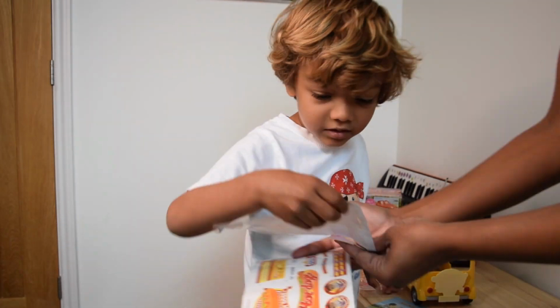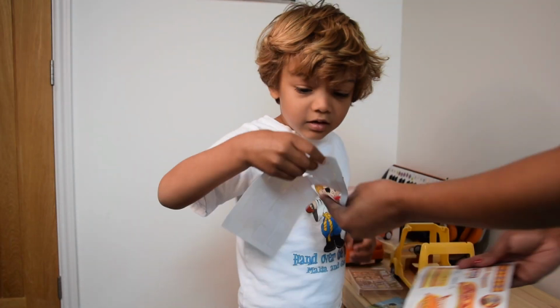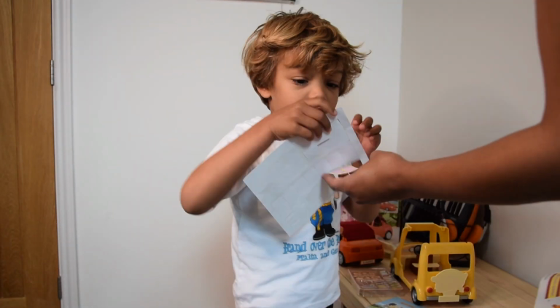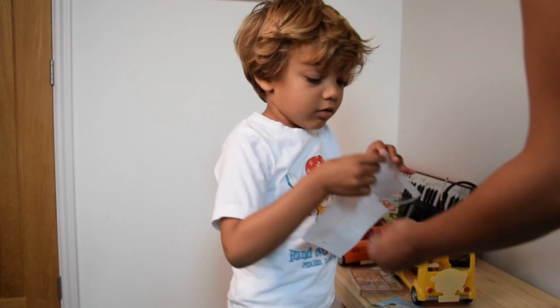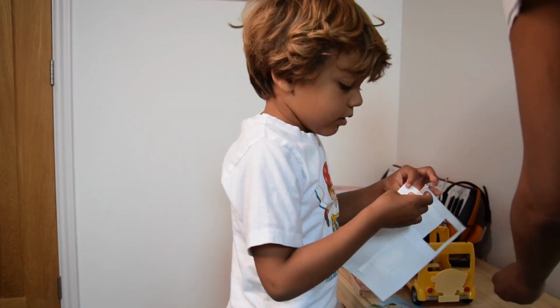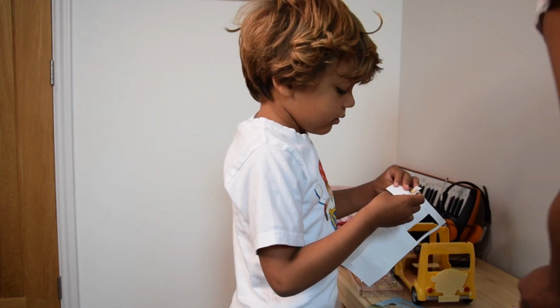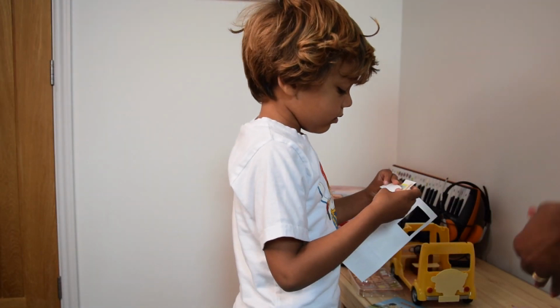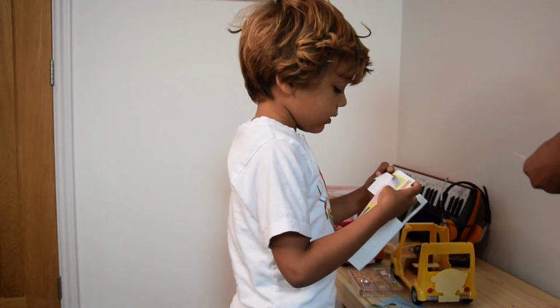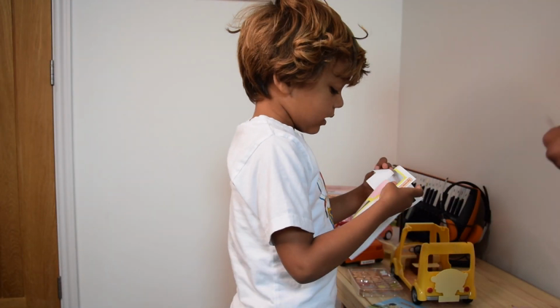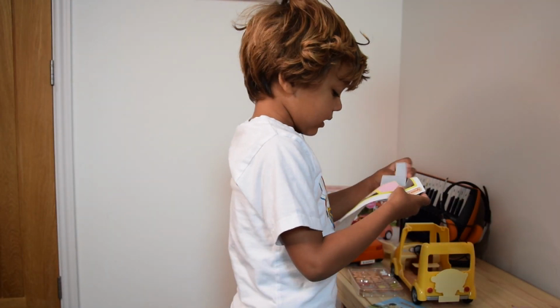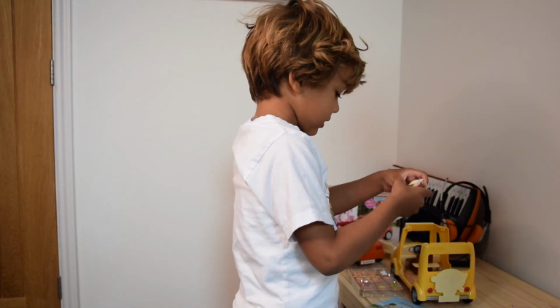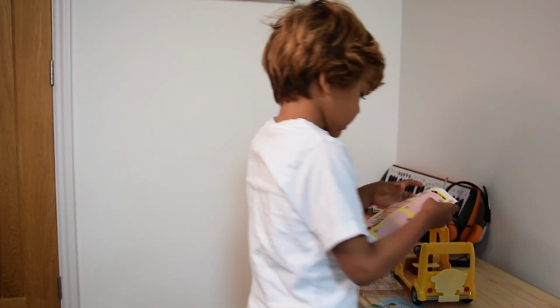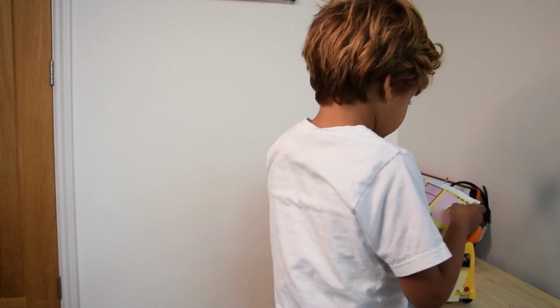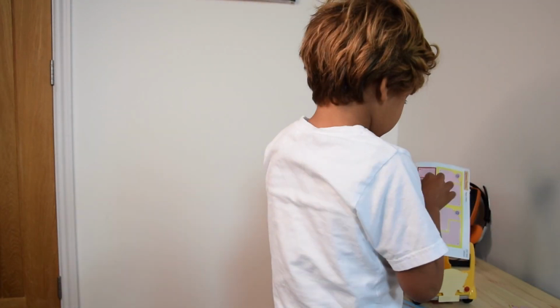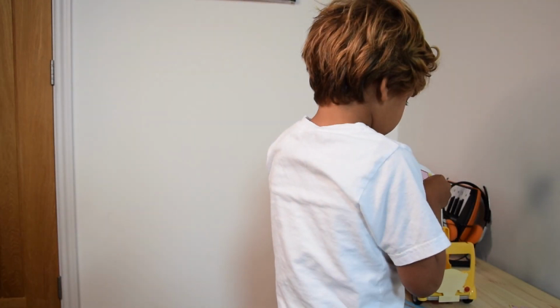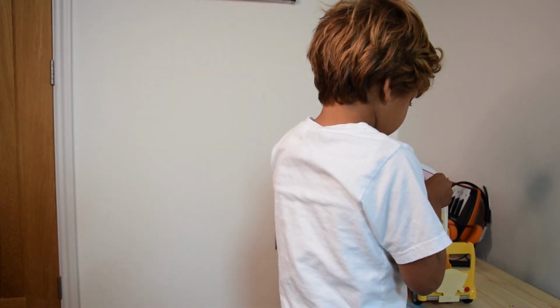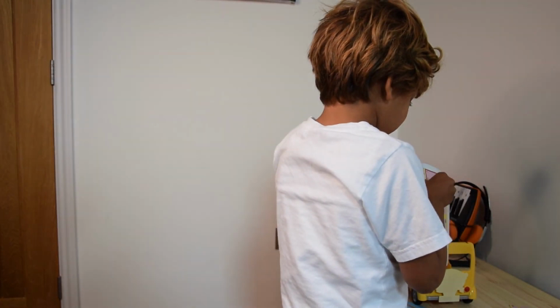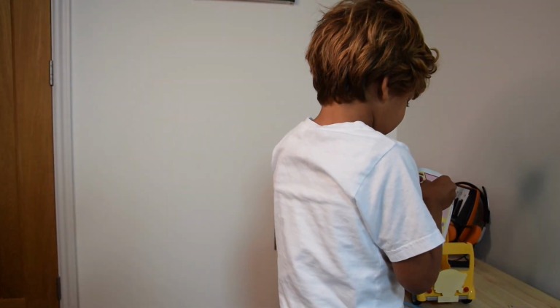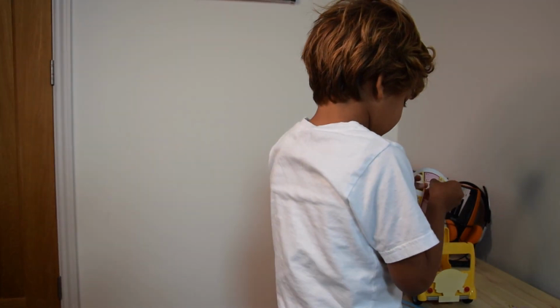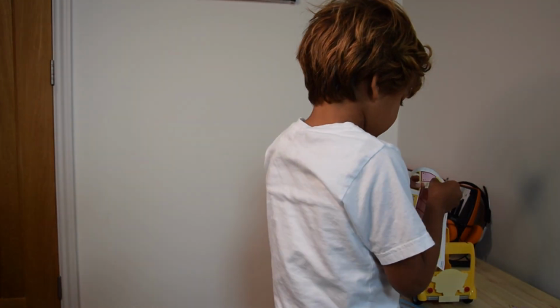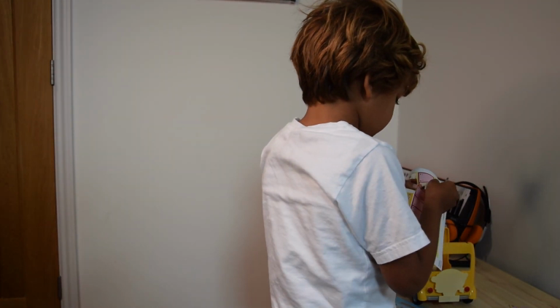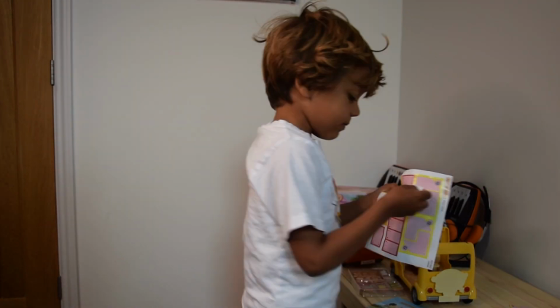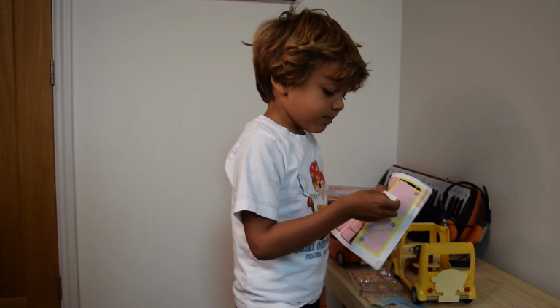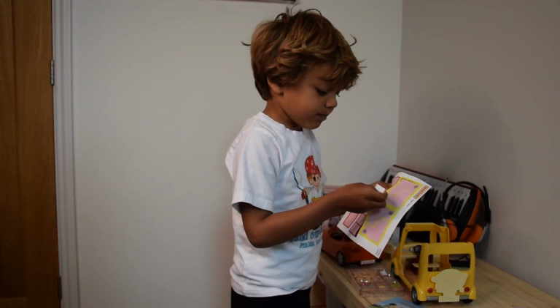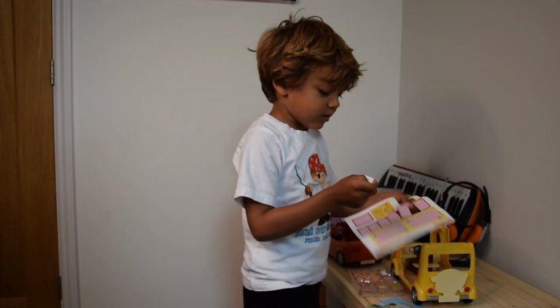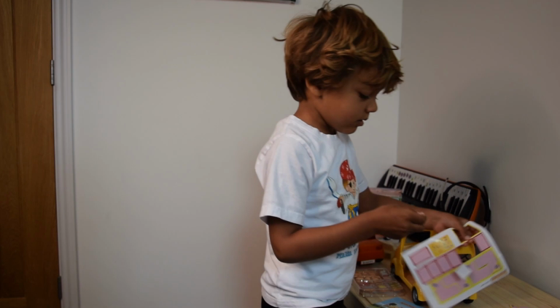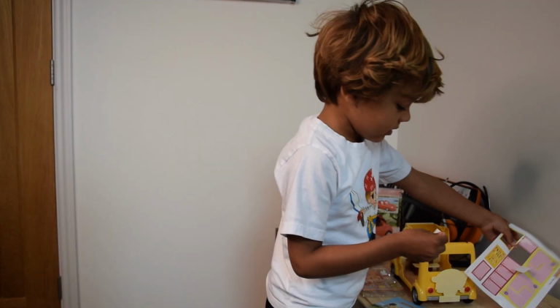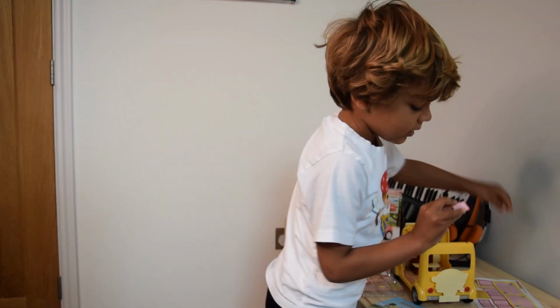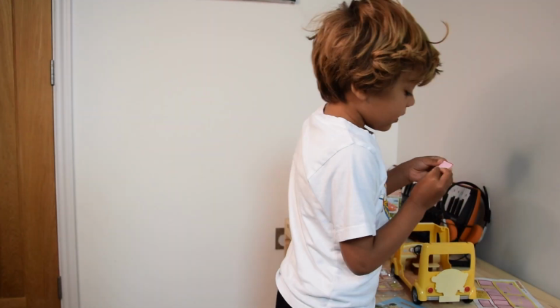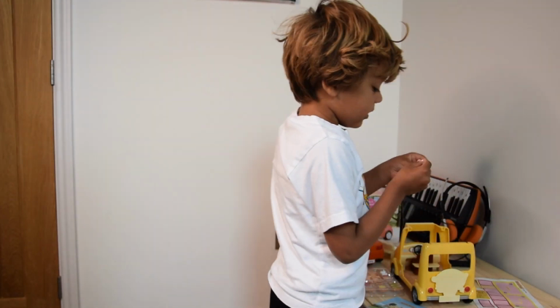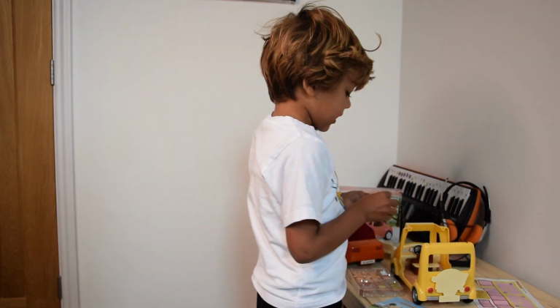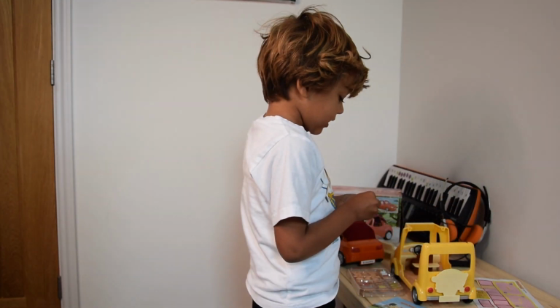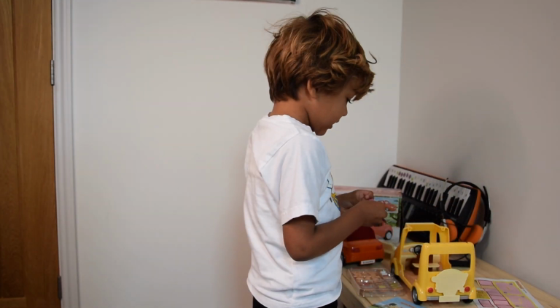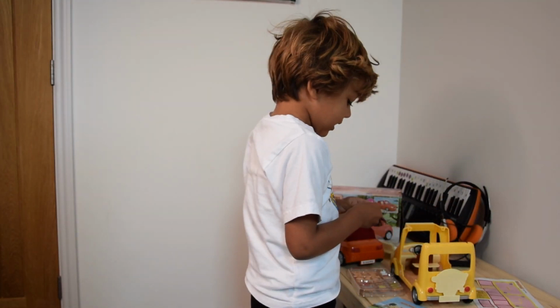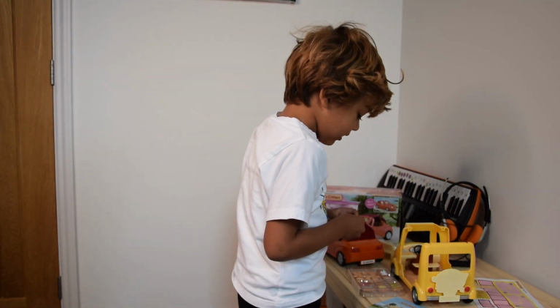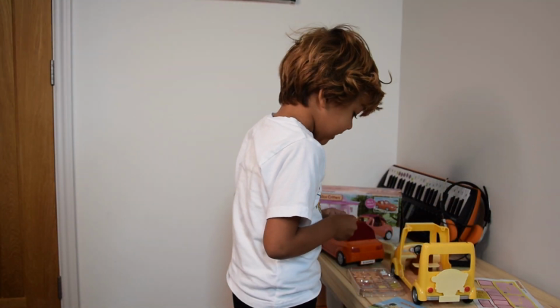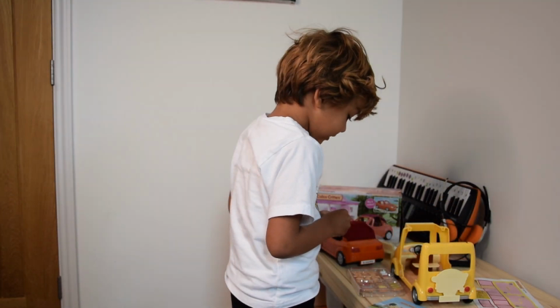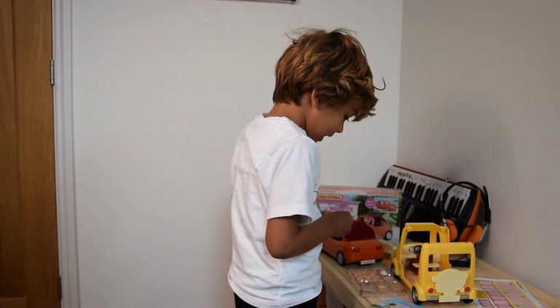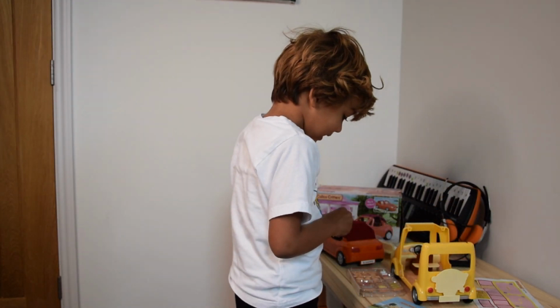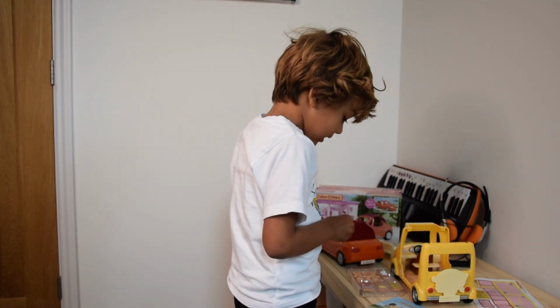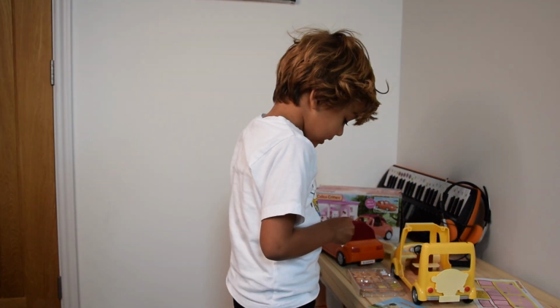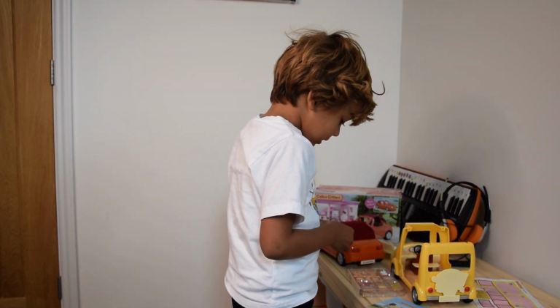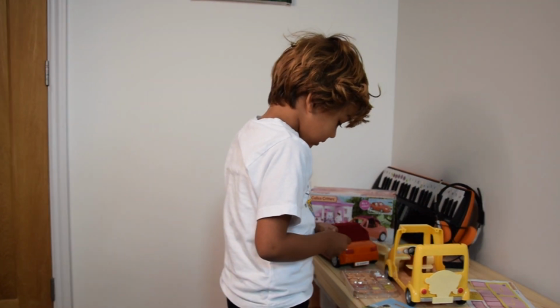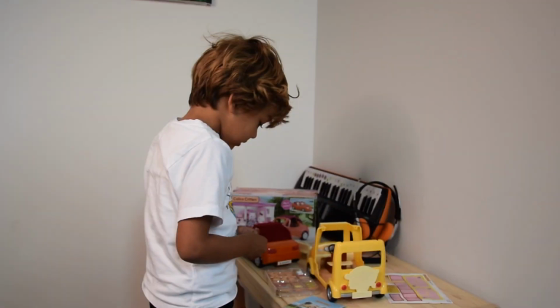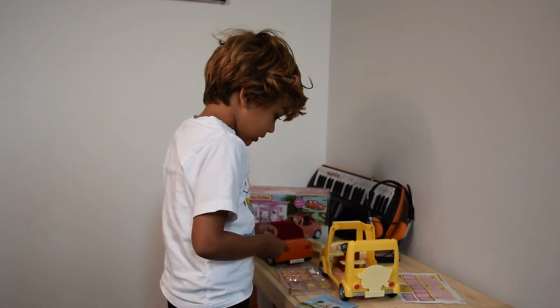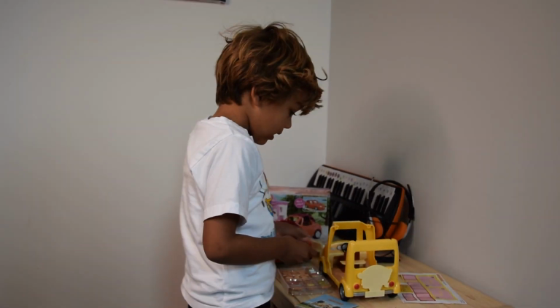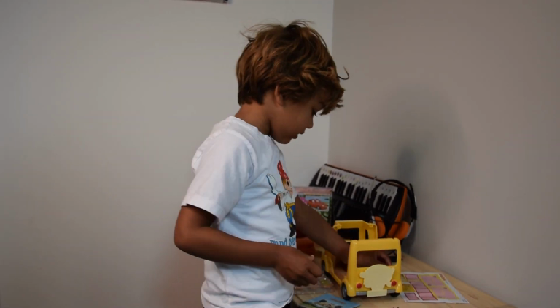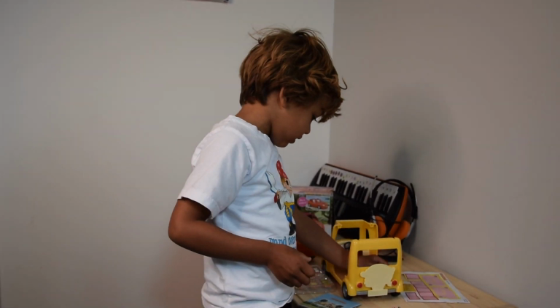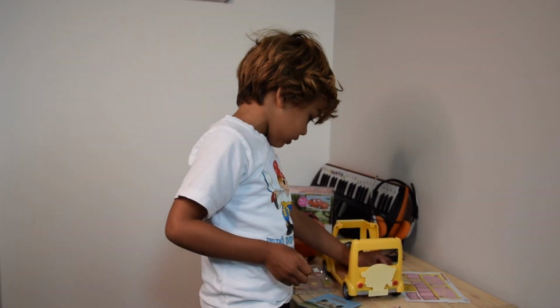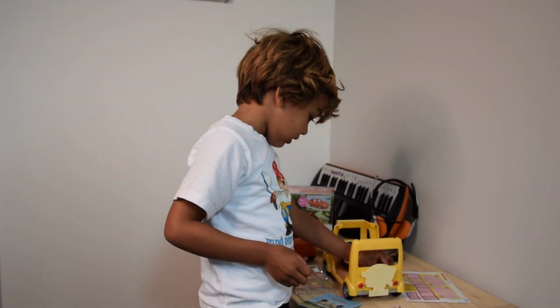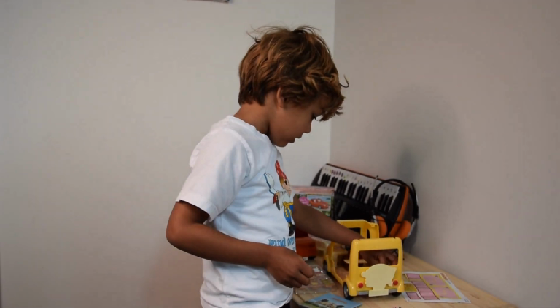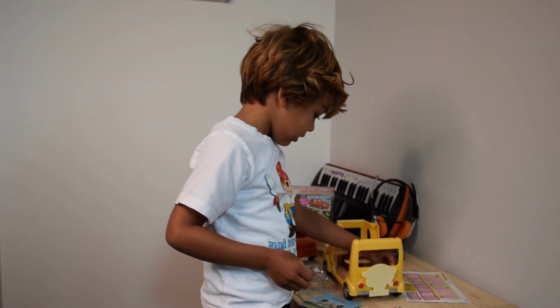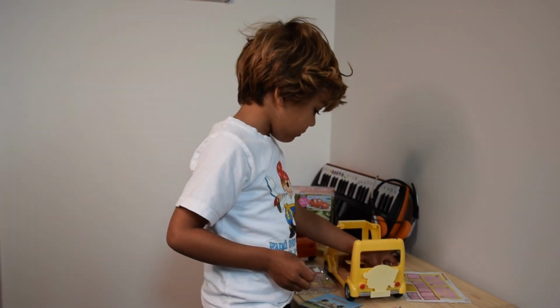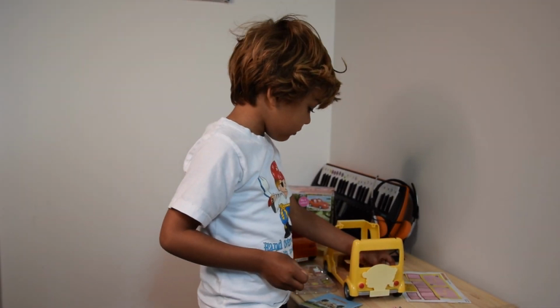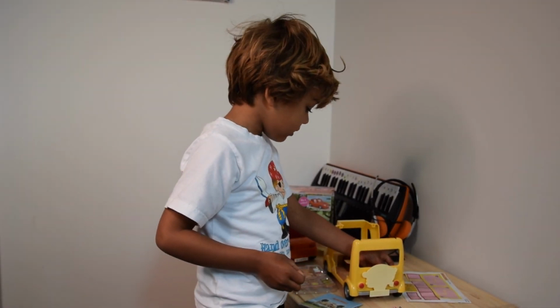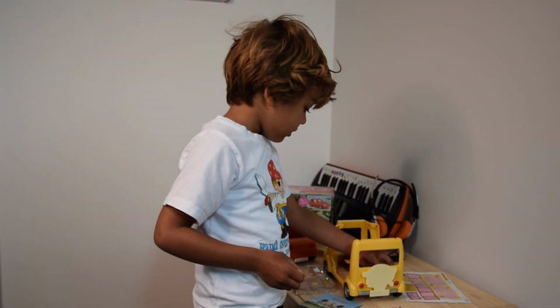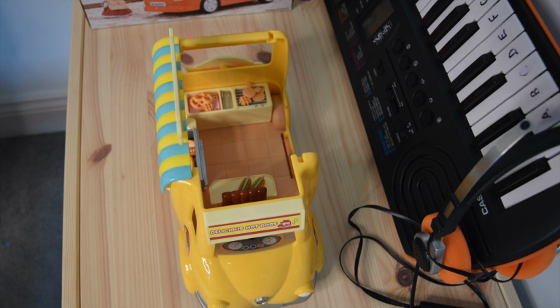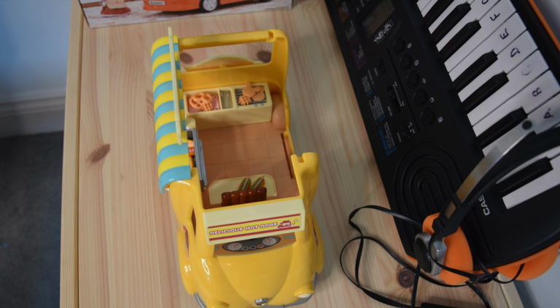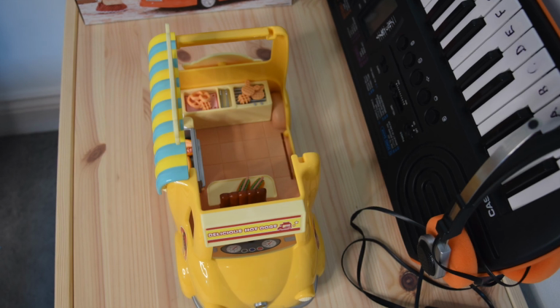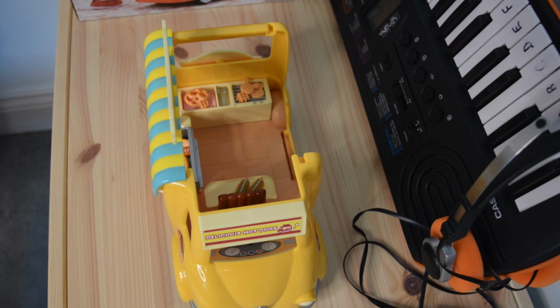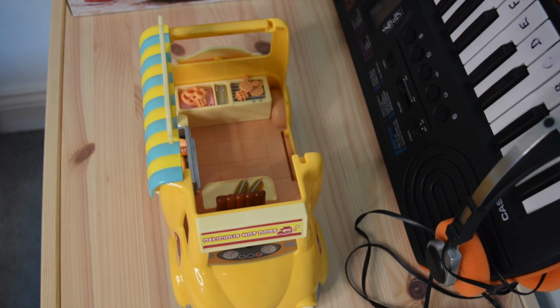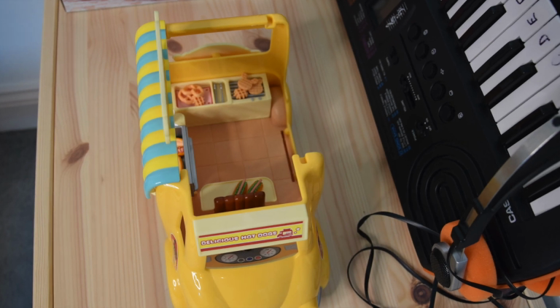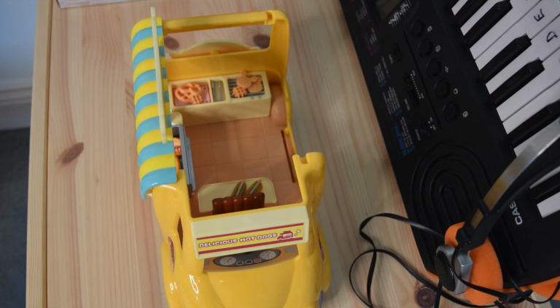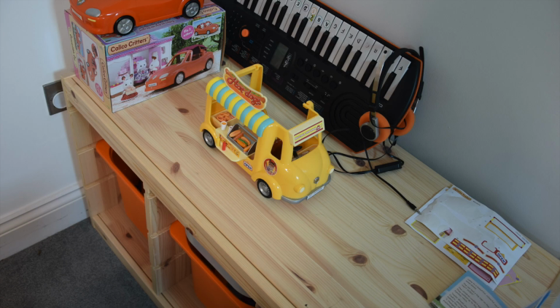I'm going around in the playroom, and I know this playroom. It's my favourite playroom, and it's my bedroom.